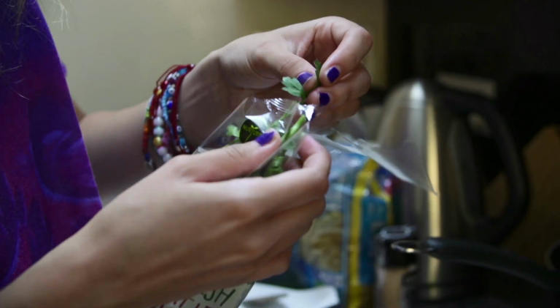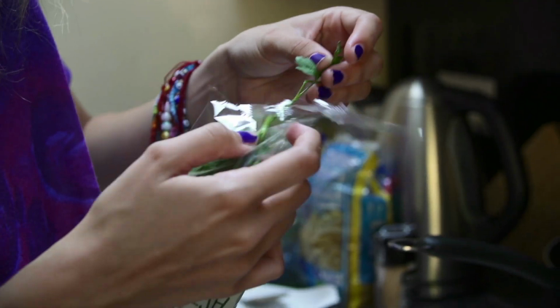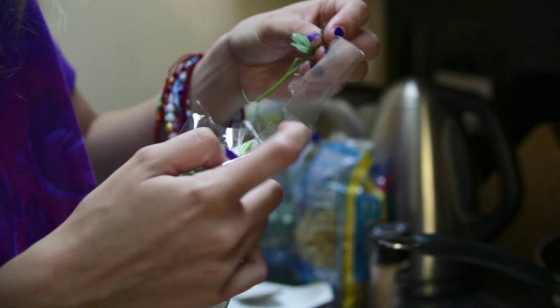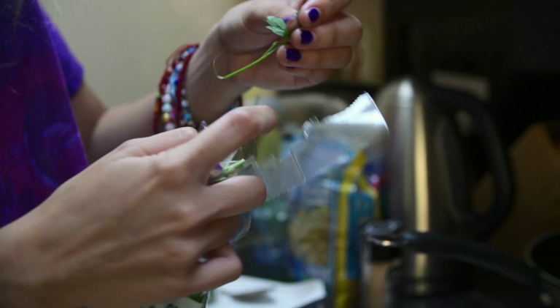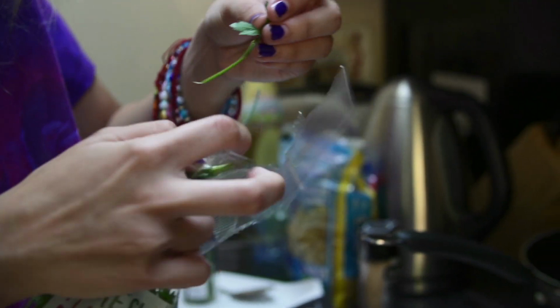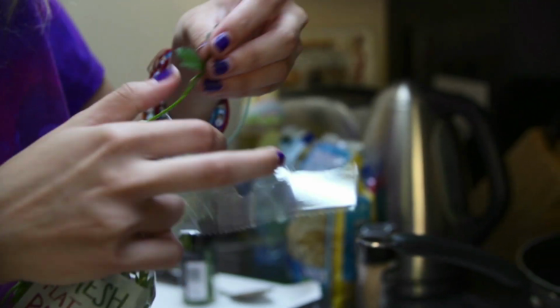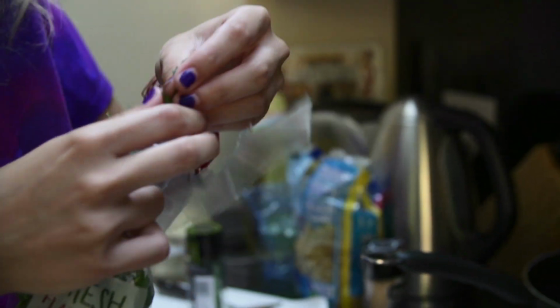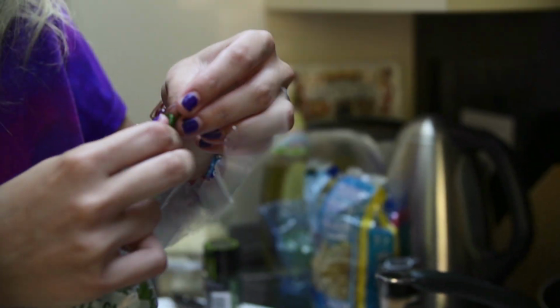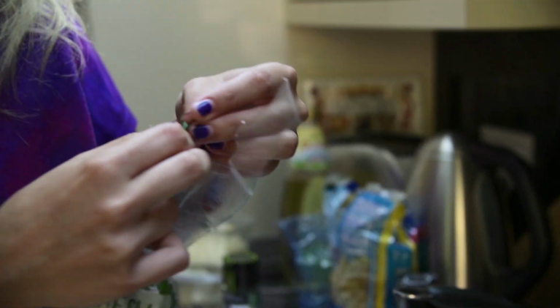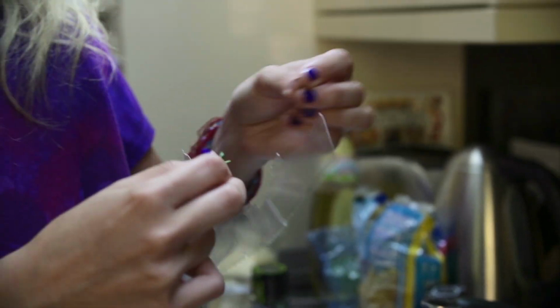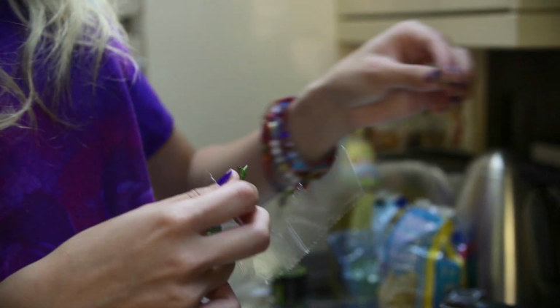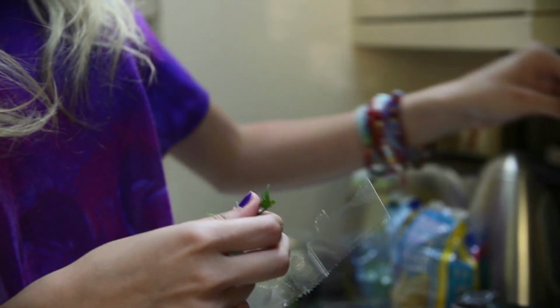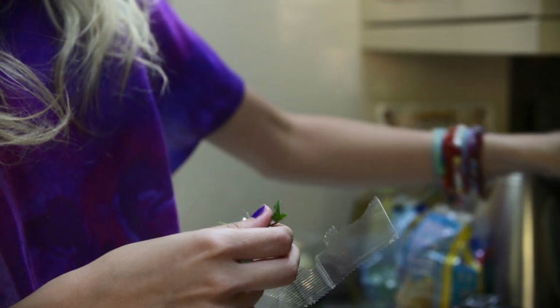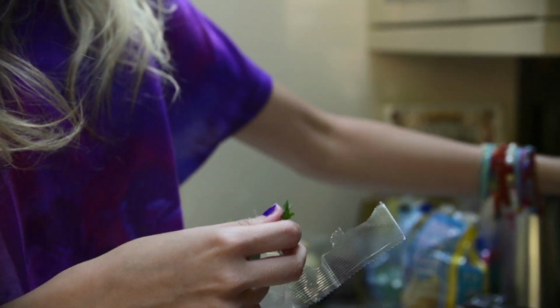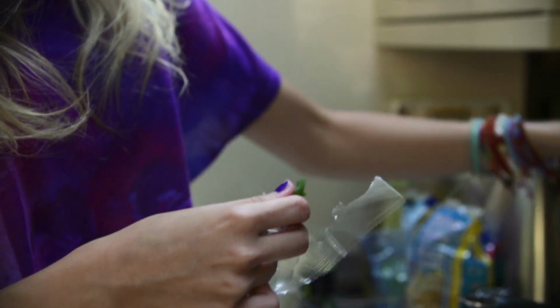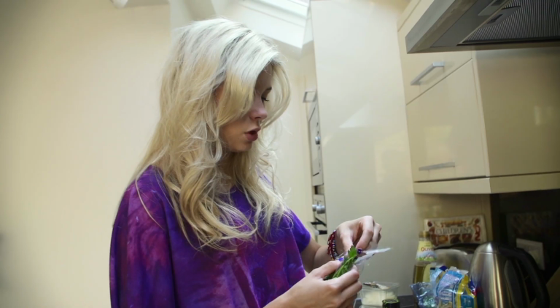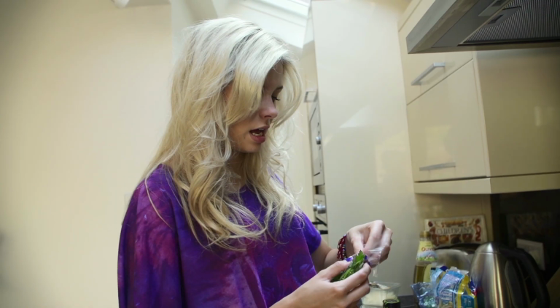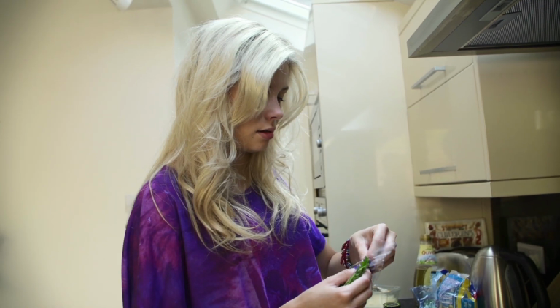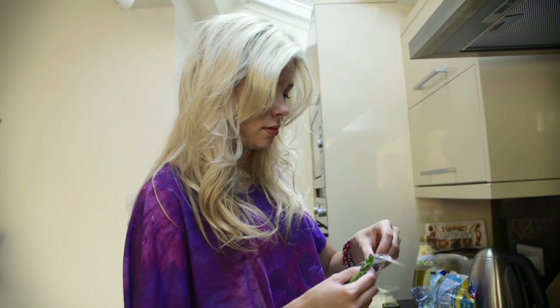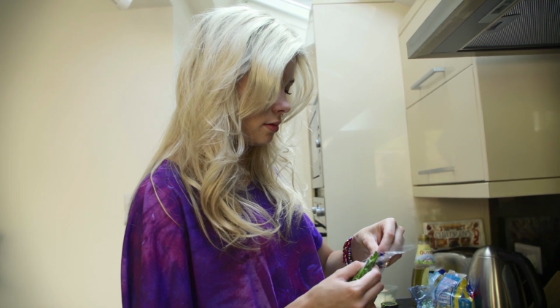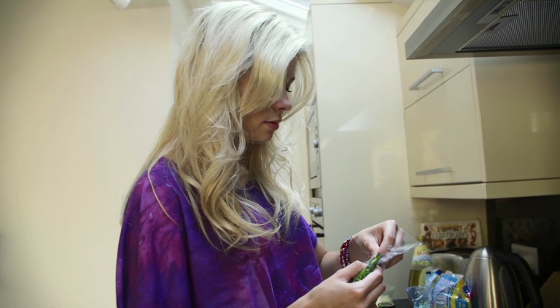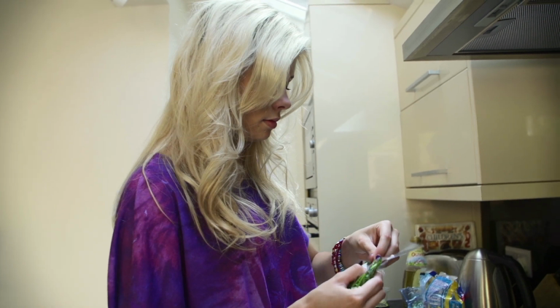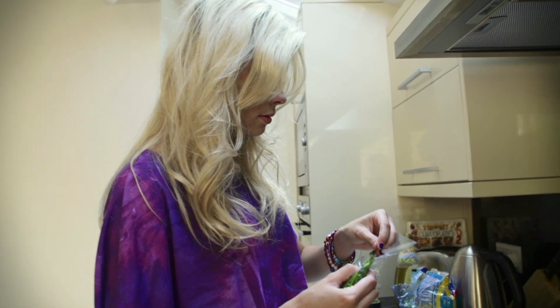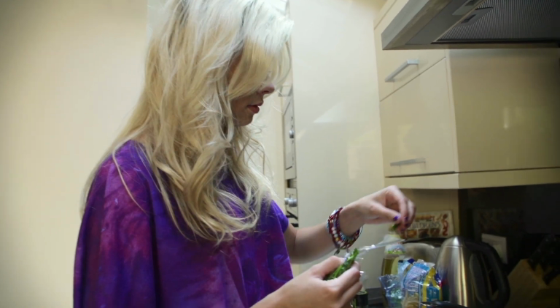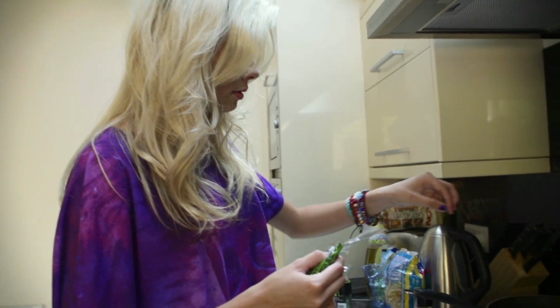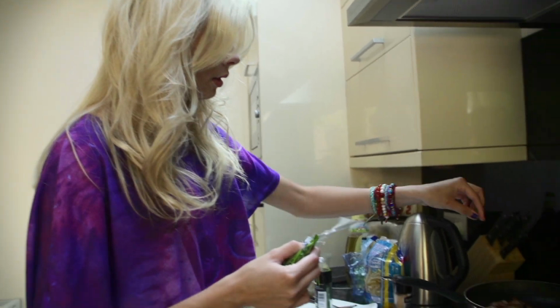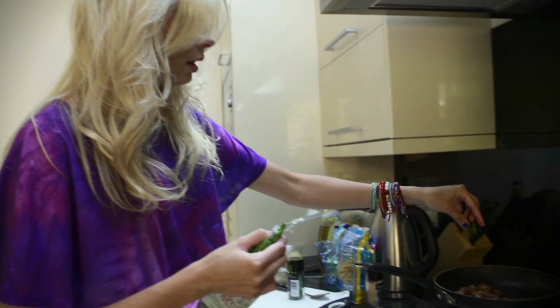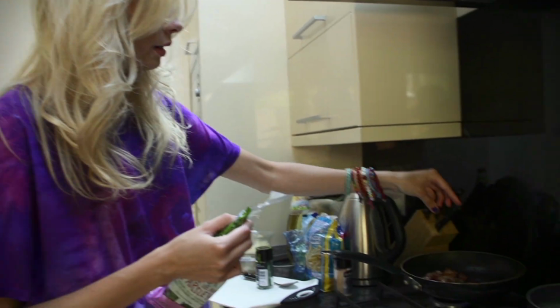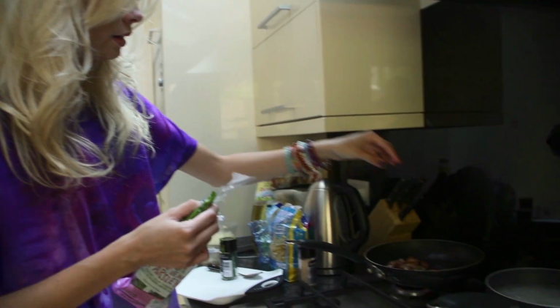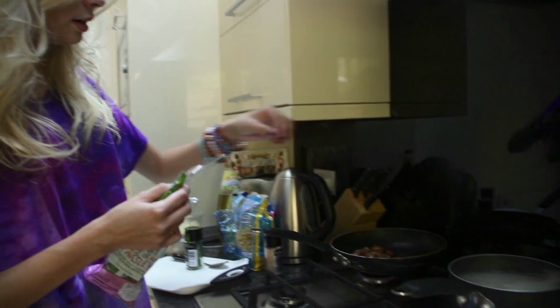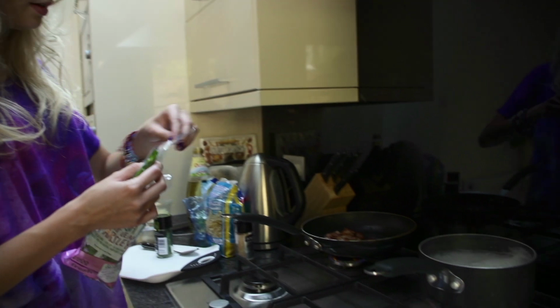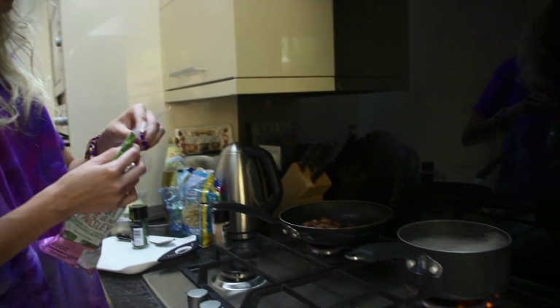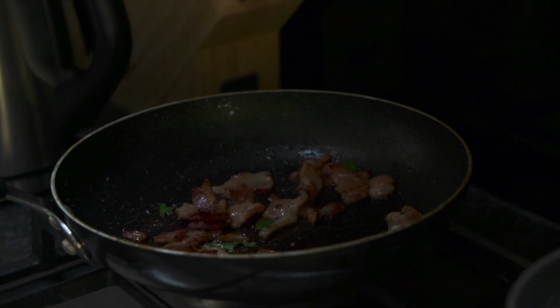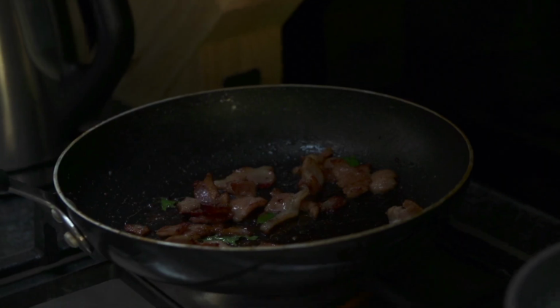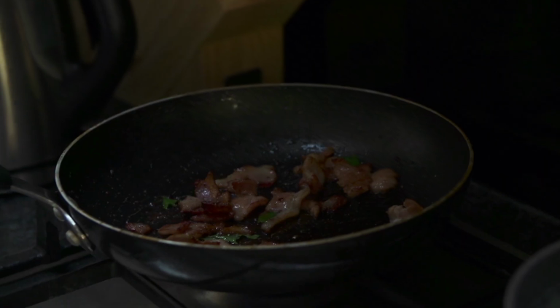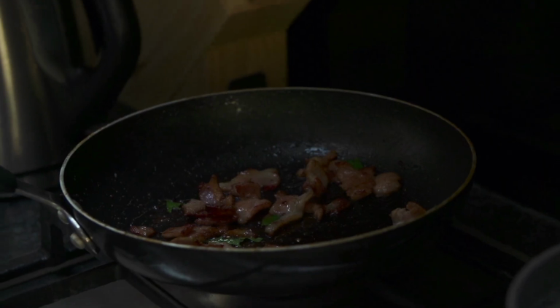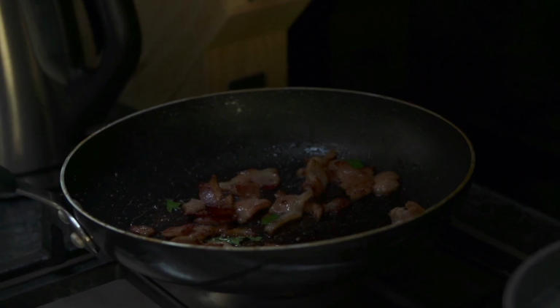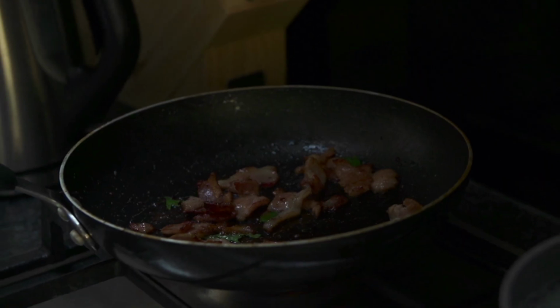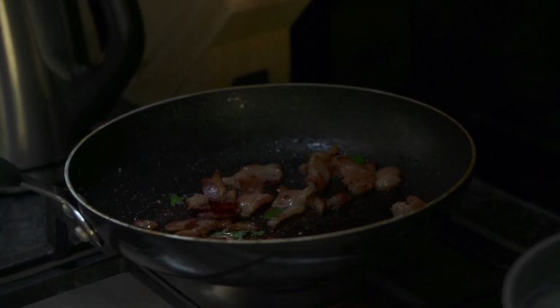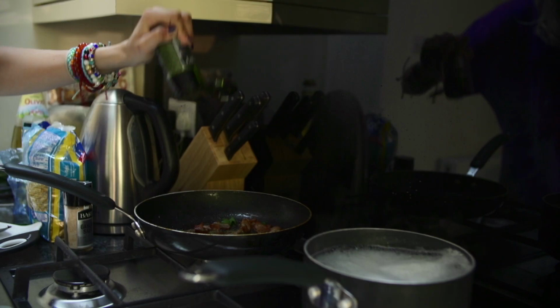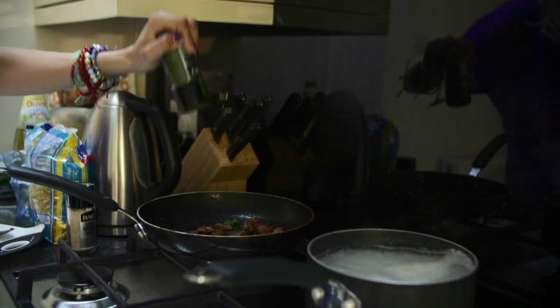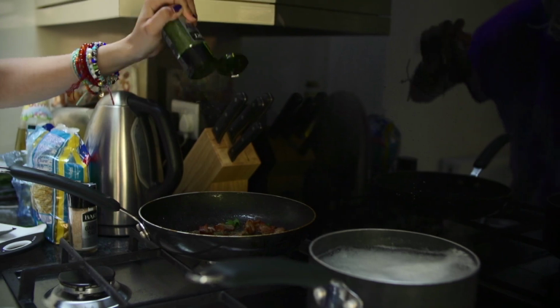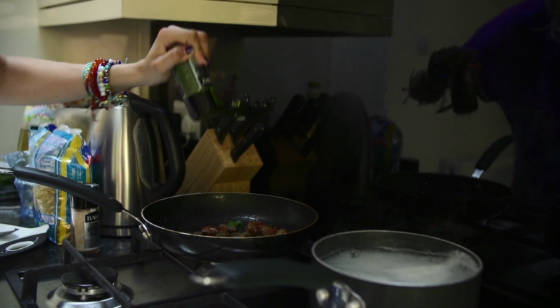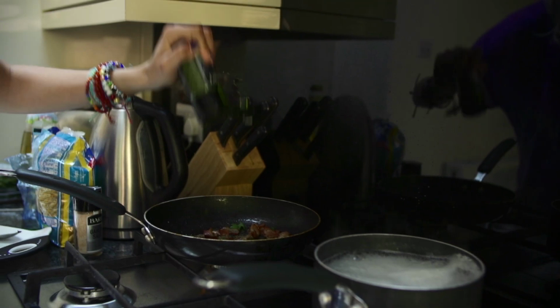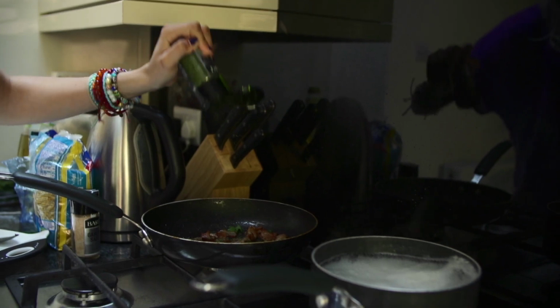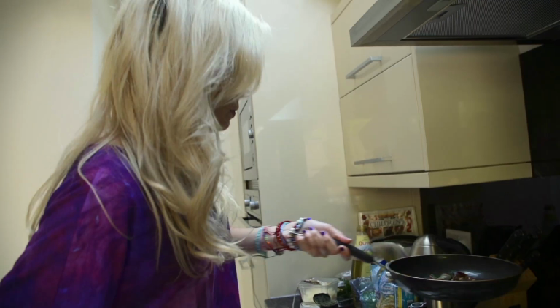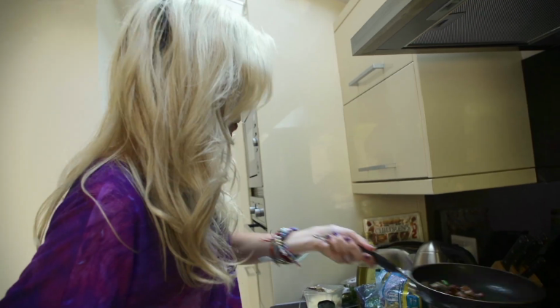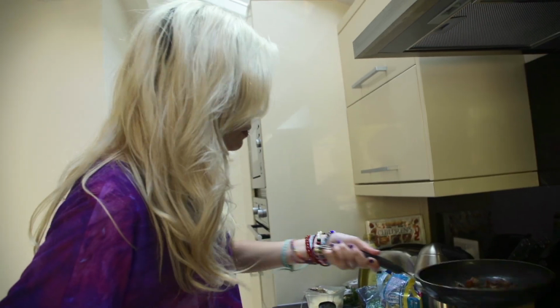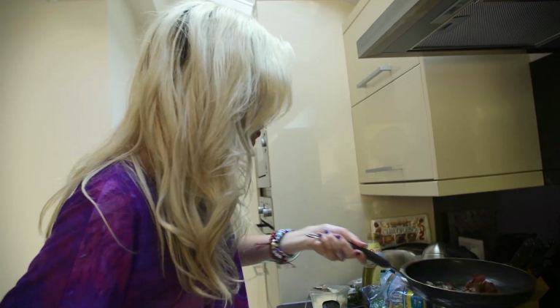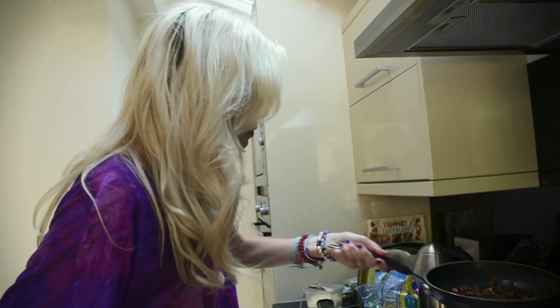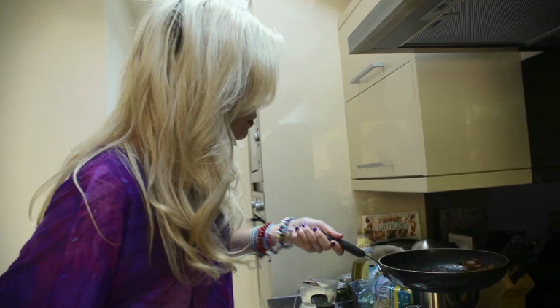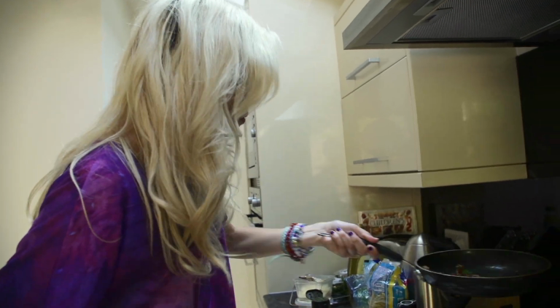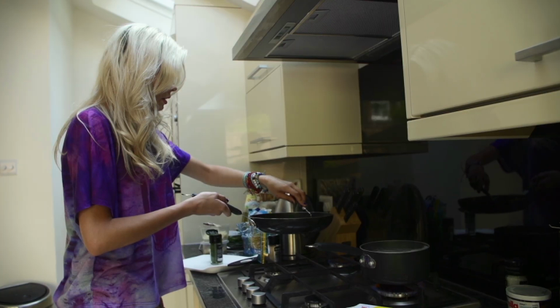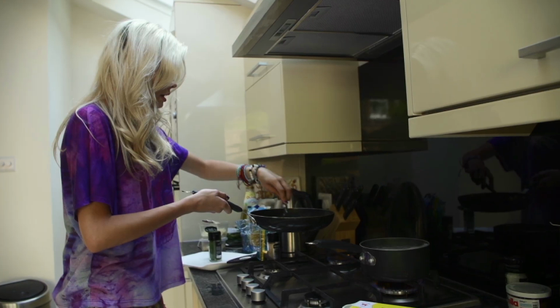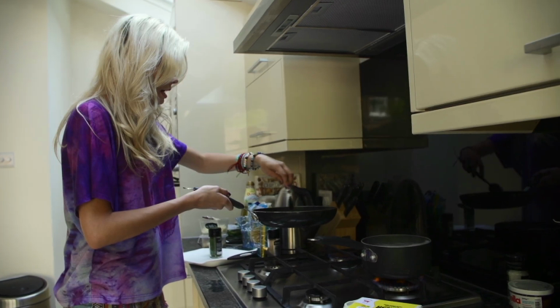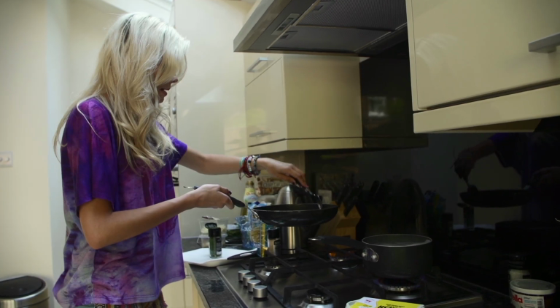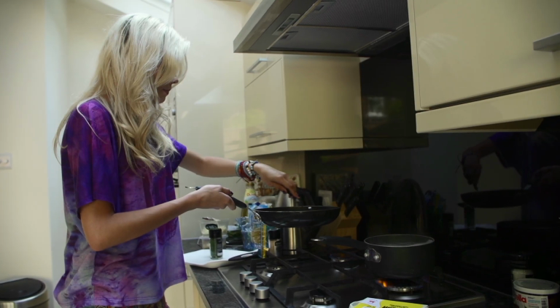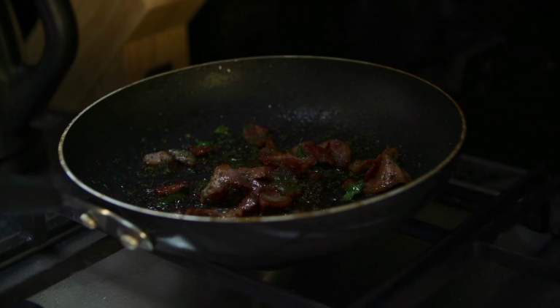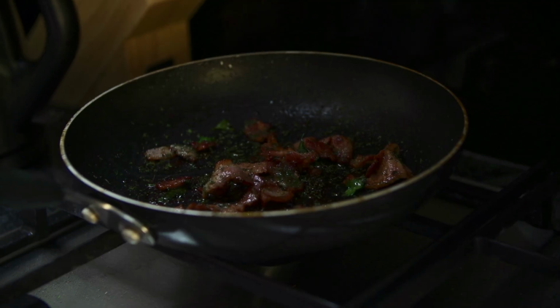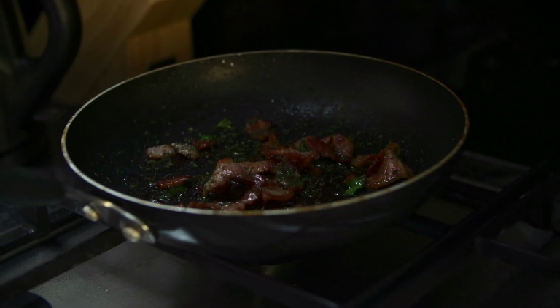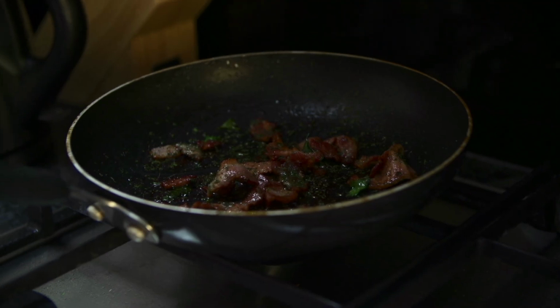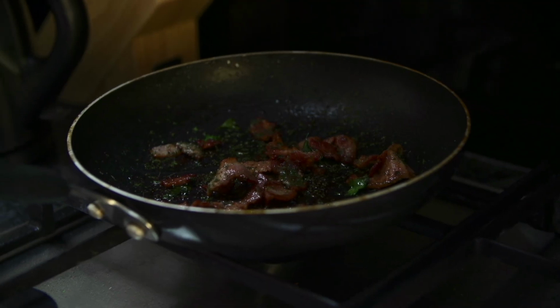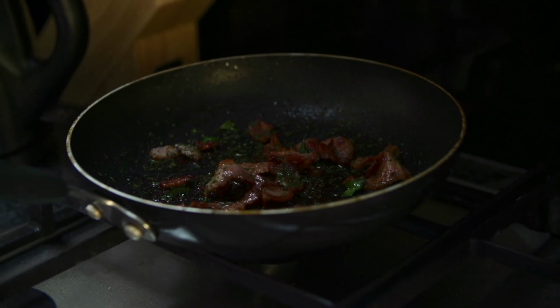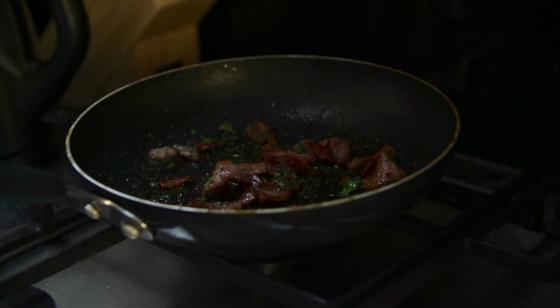Parsley. It's like leaves really, isn't it? Okay, bacon's ready.